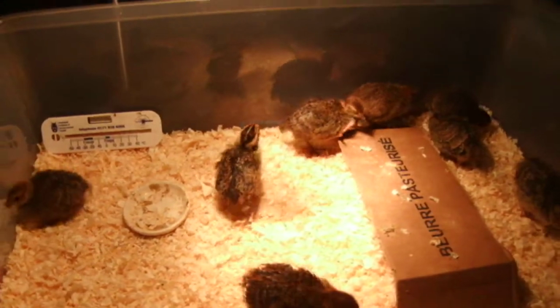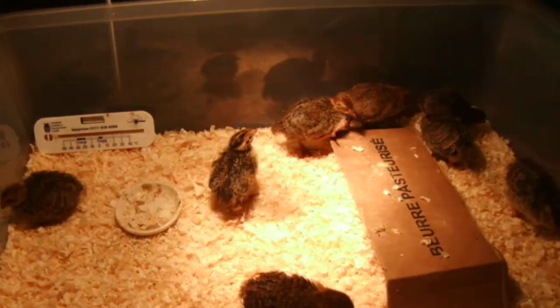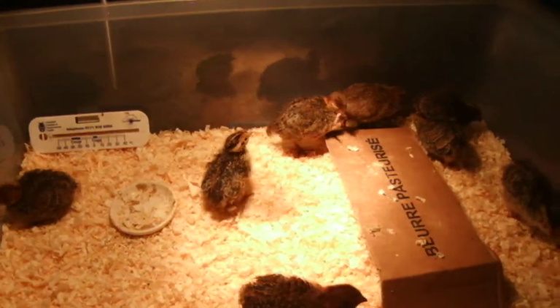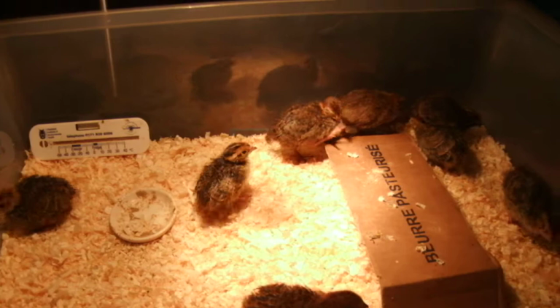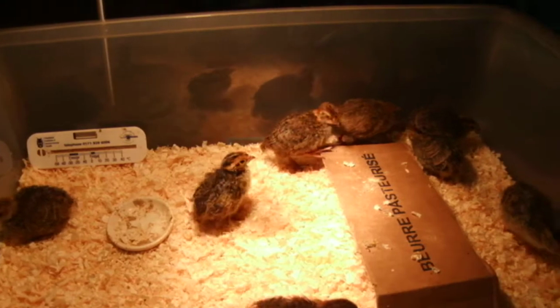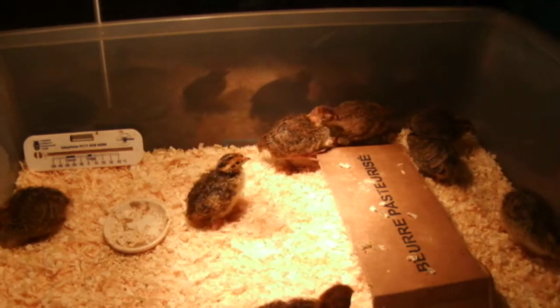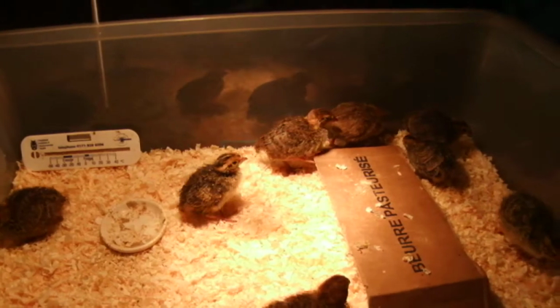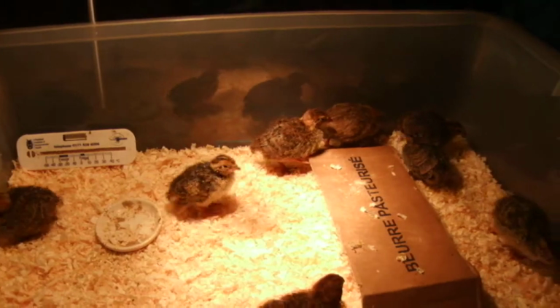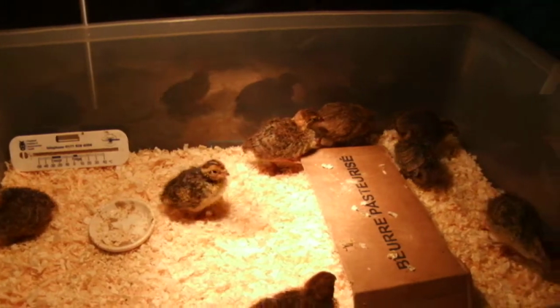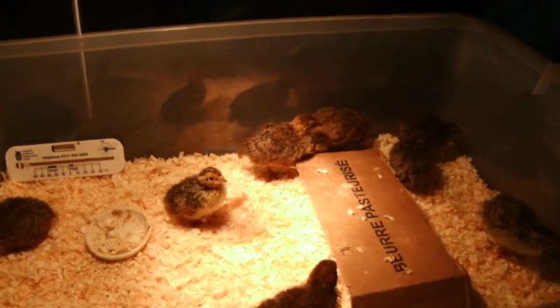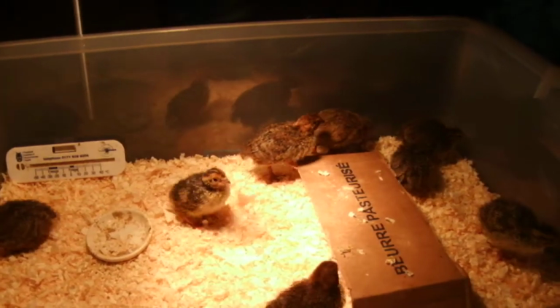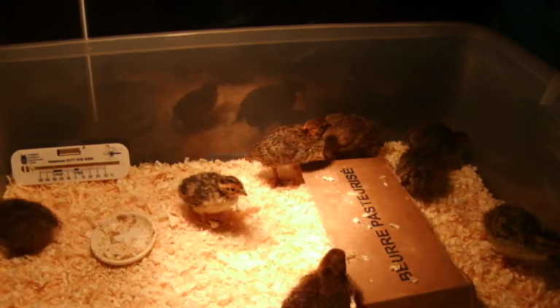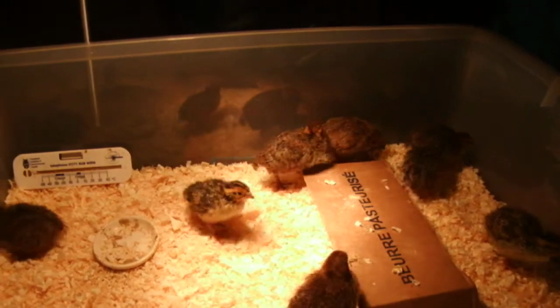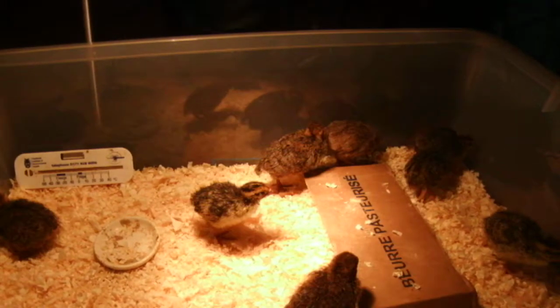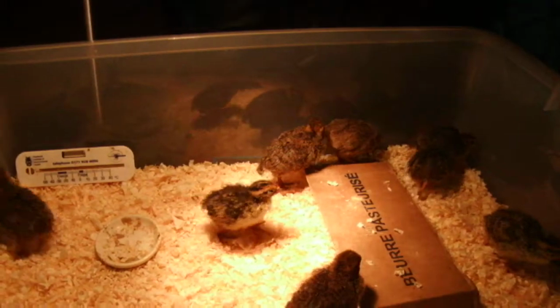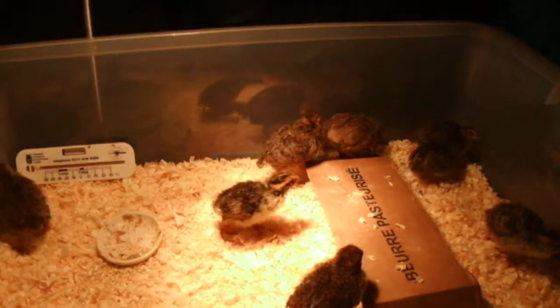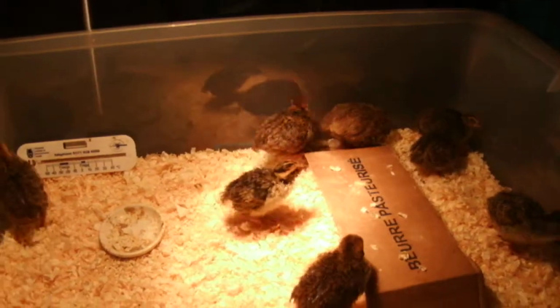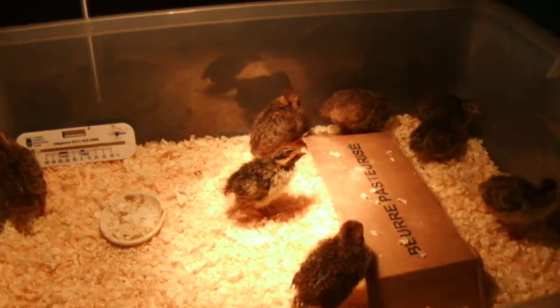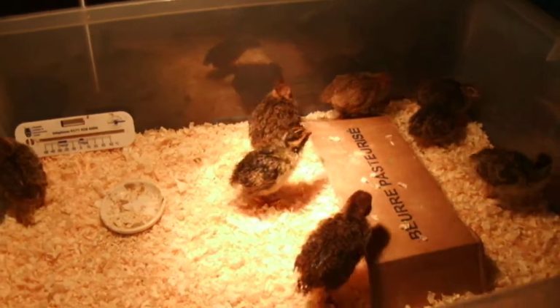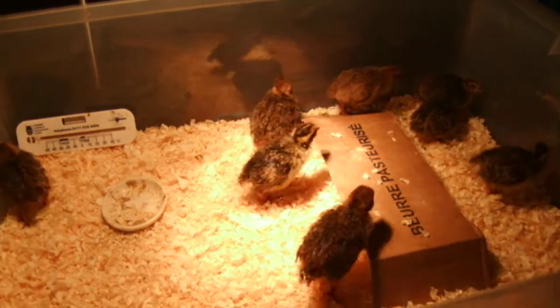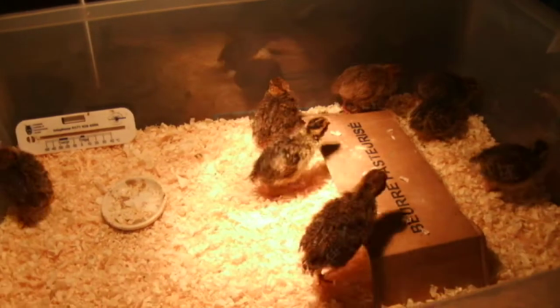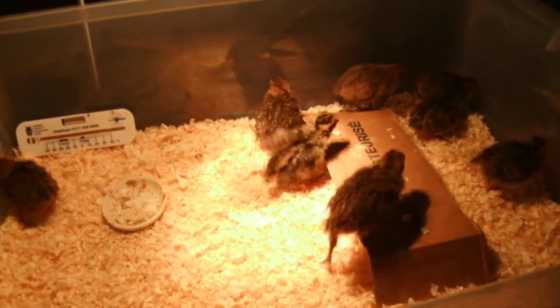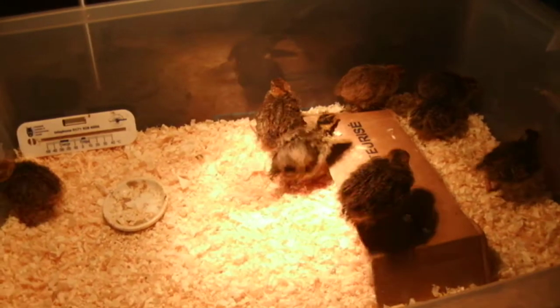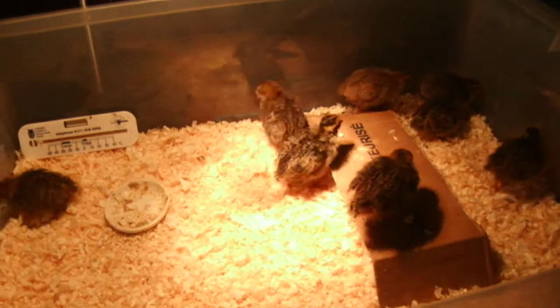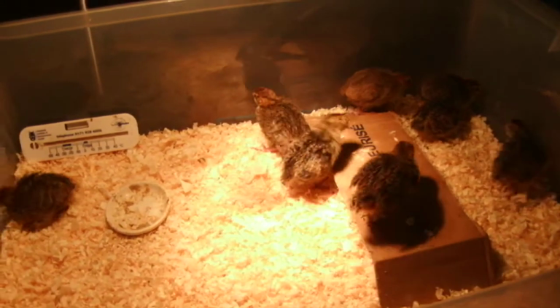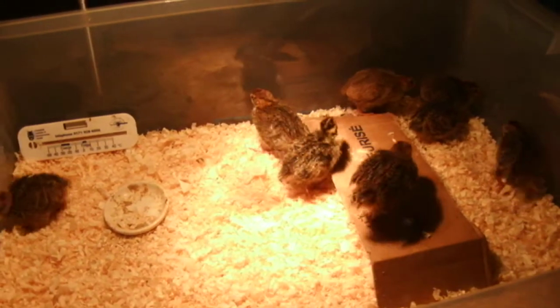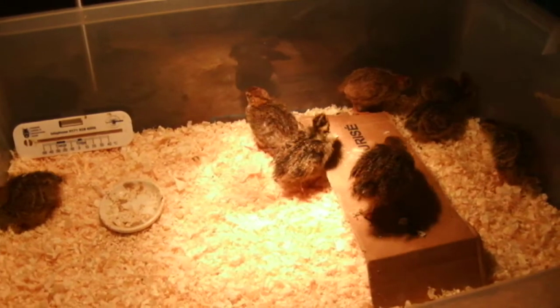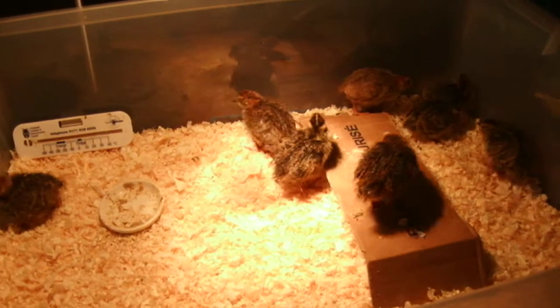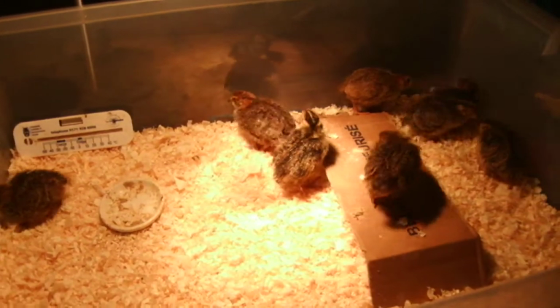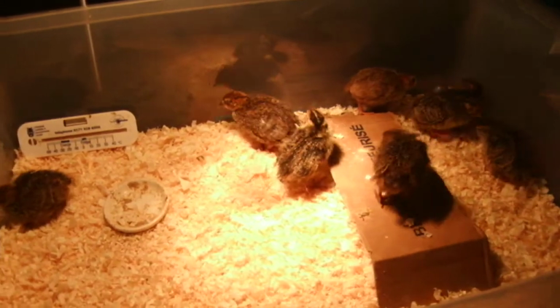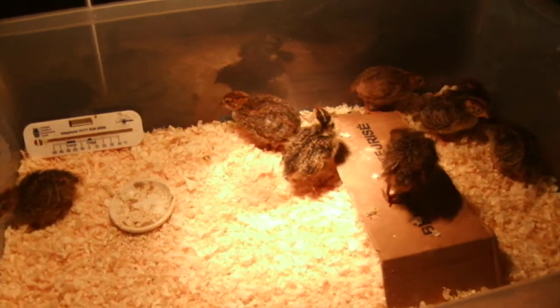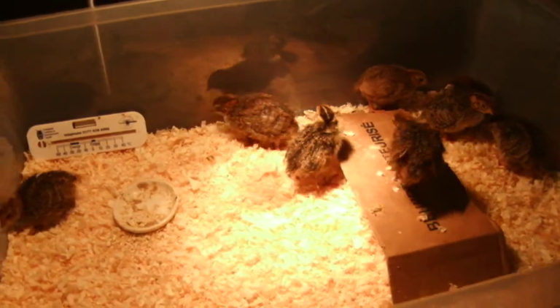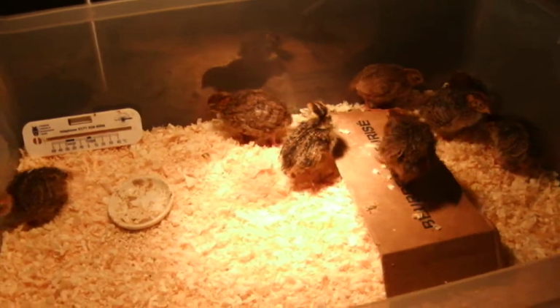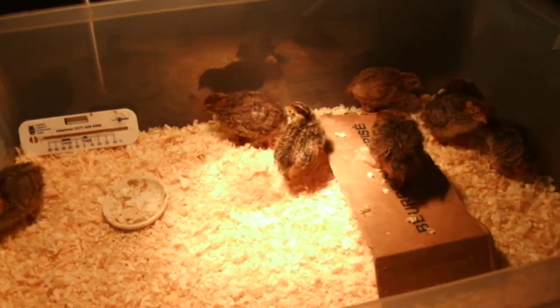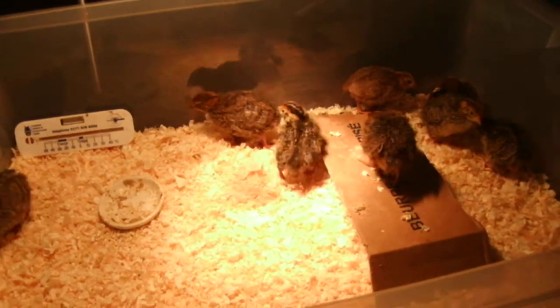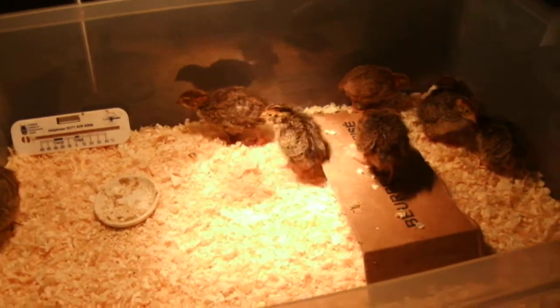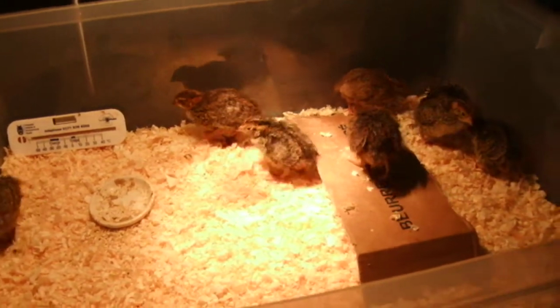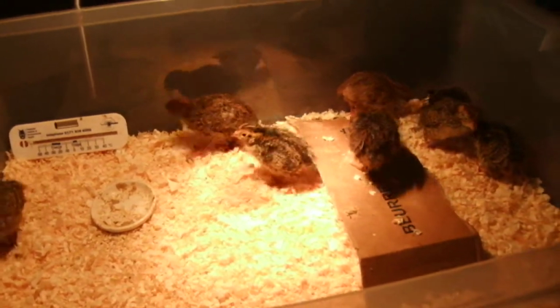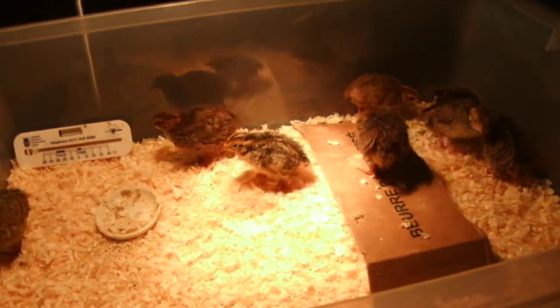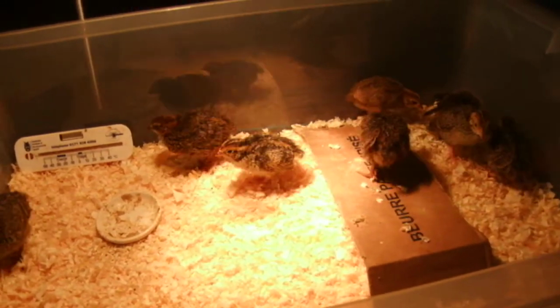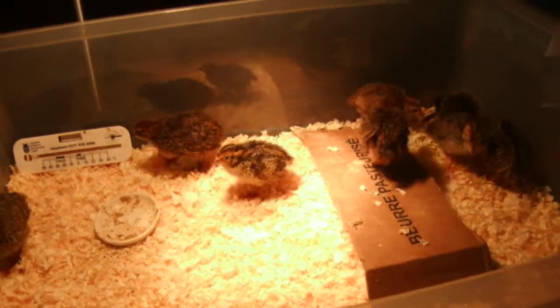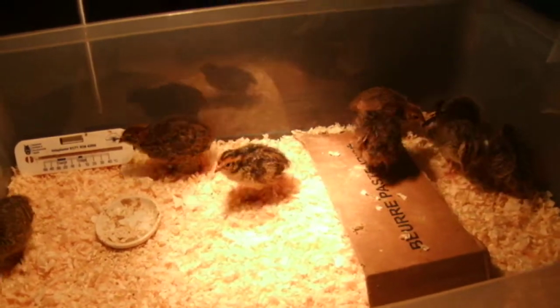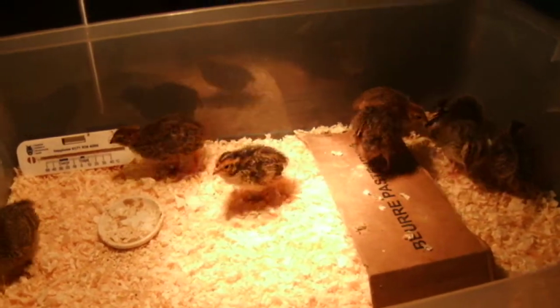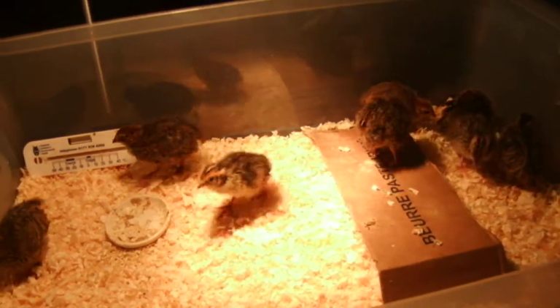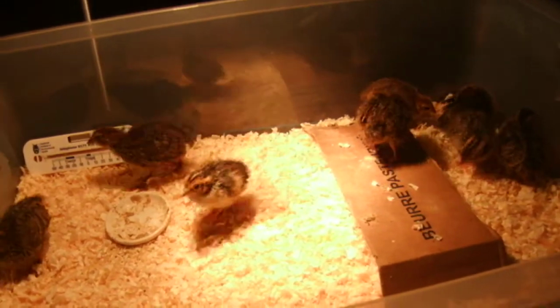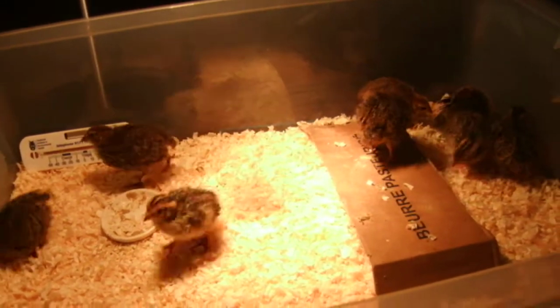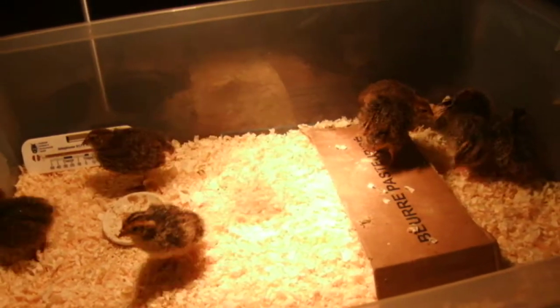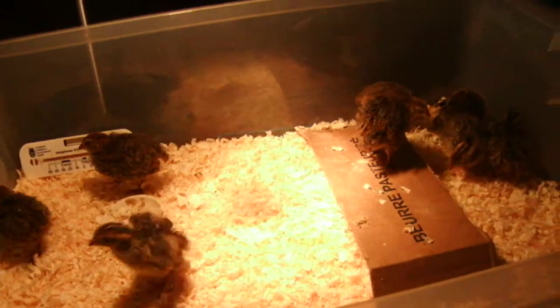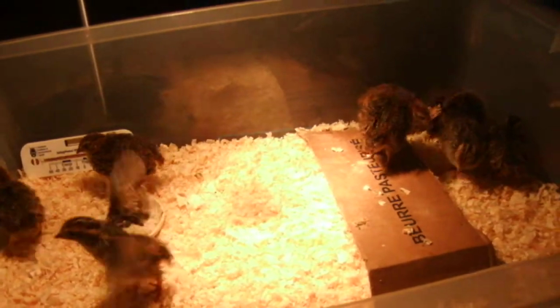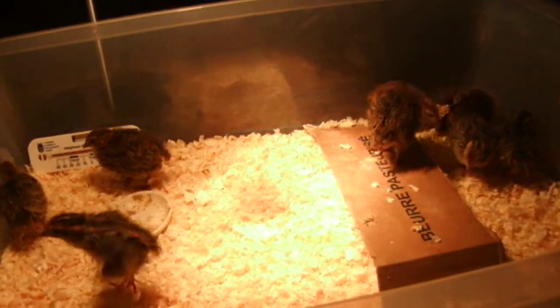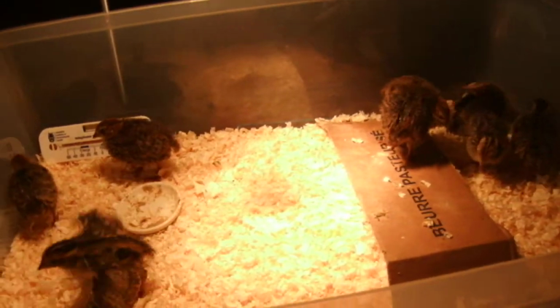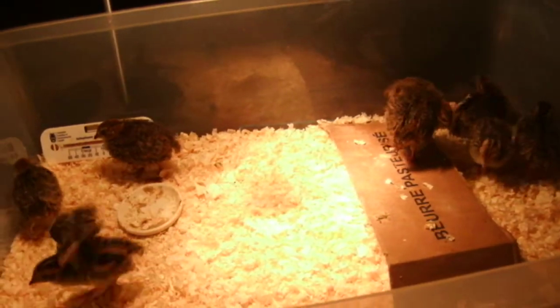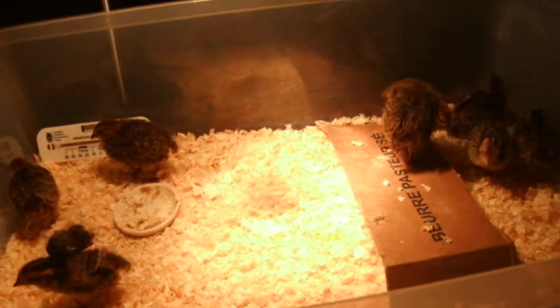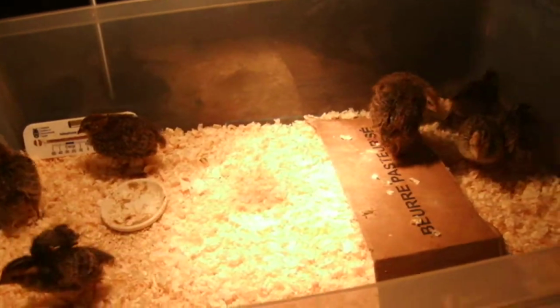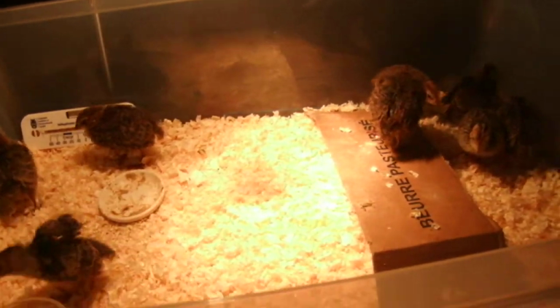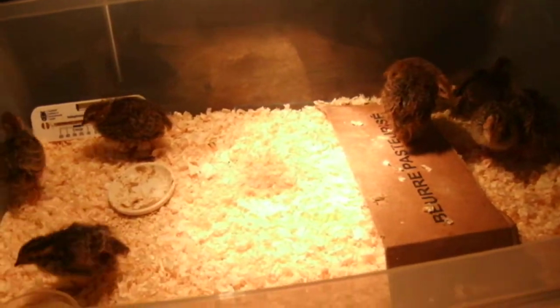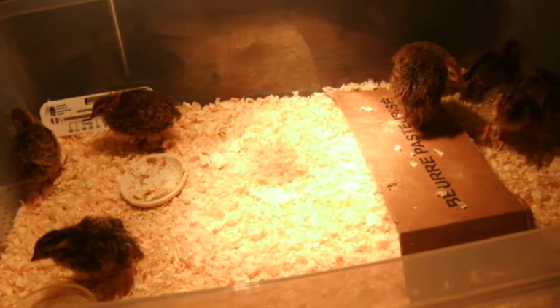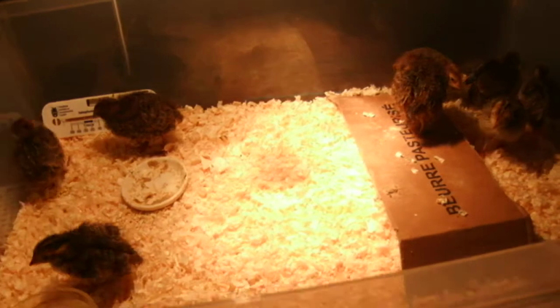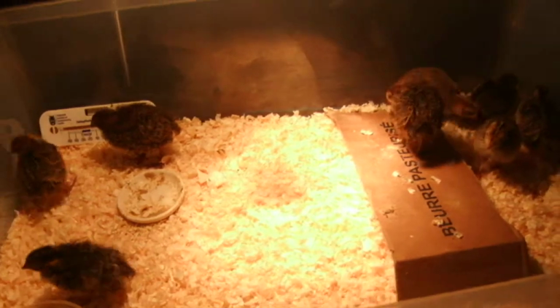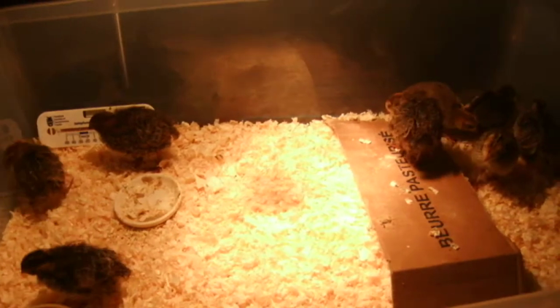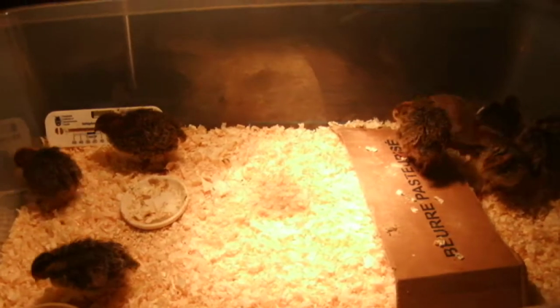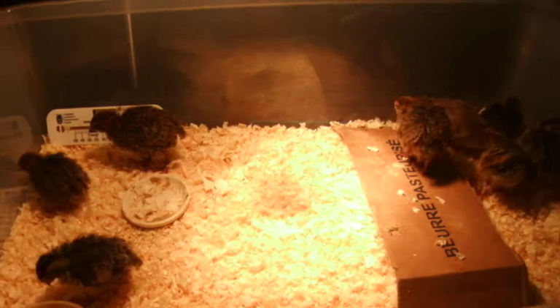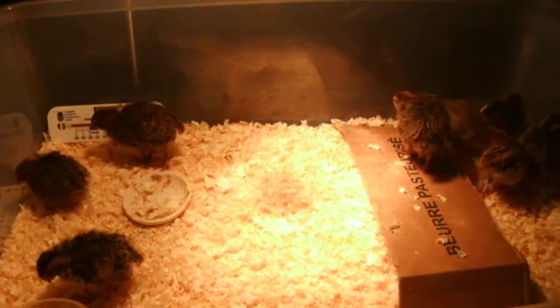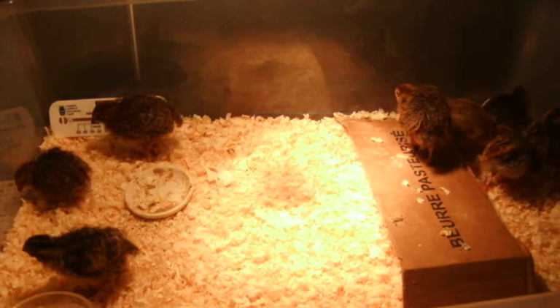I change the bedding every one to two days so it's nice and clean, and when I see poop I just take it out.